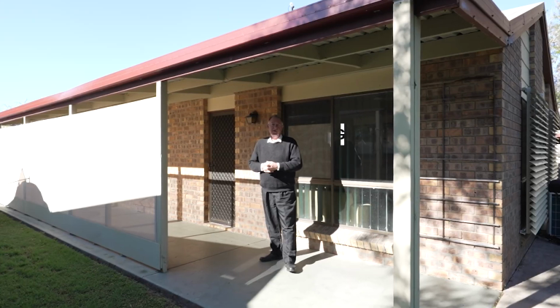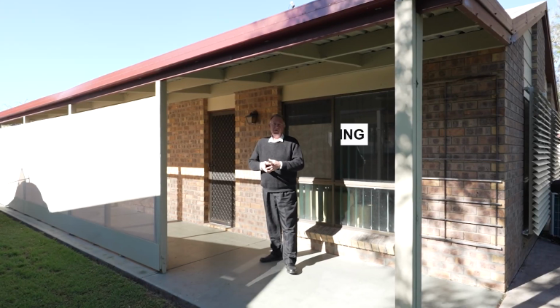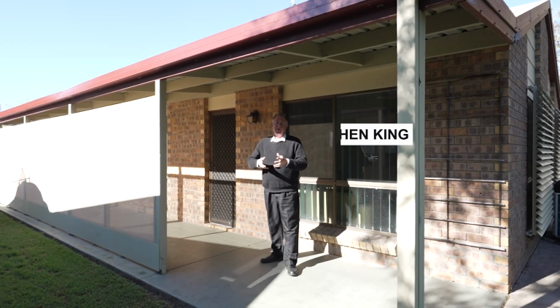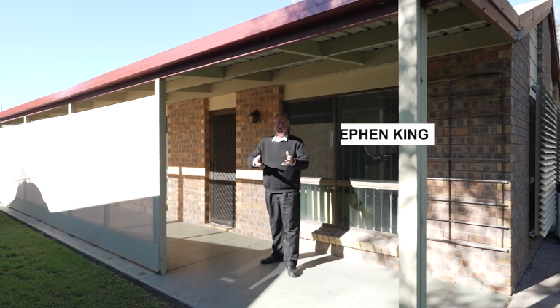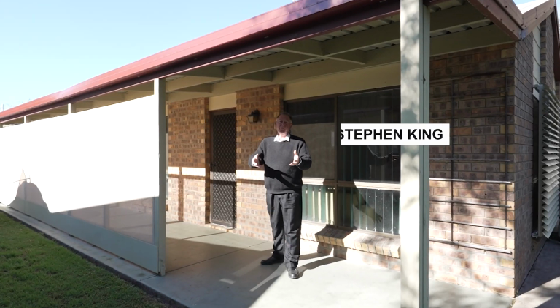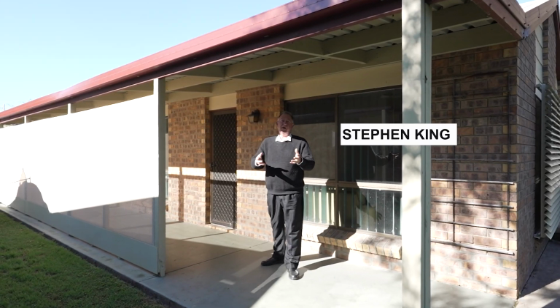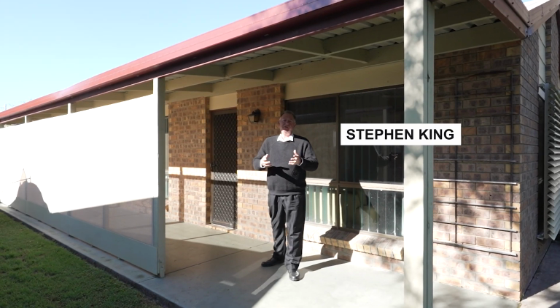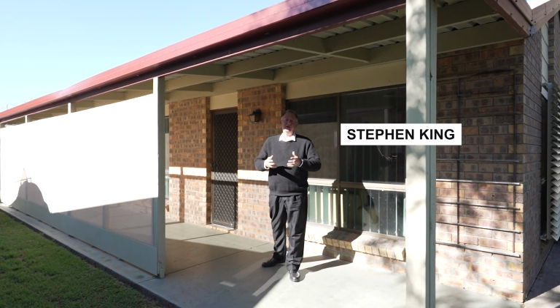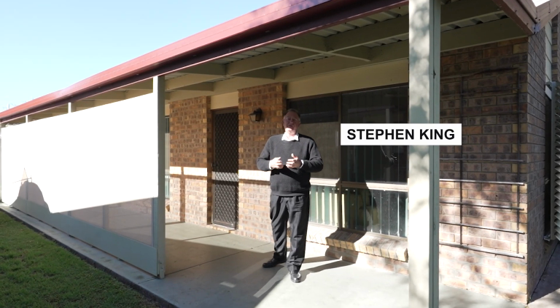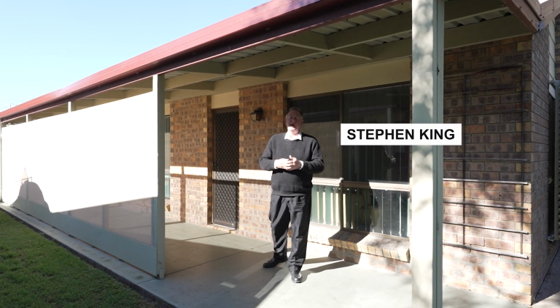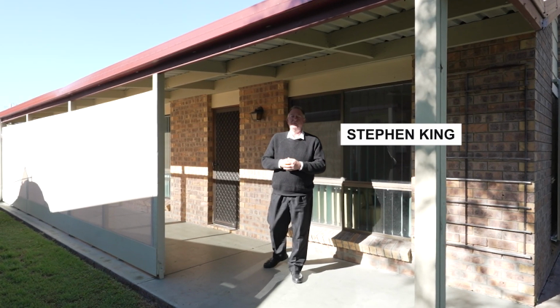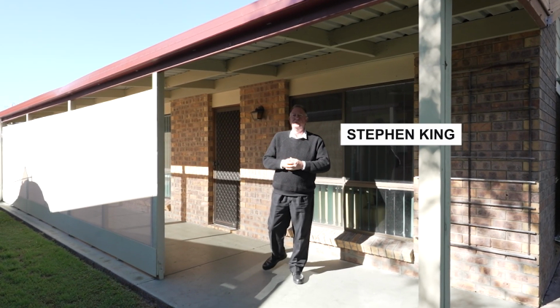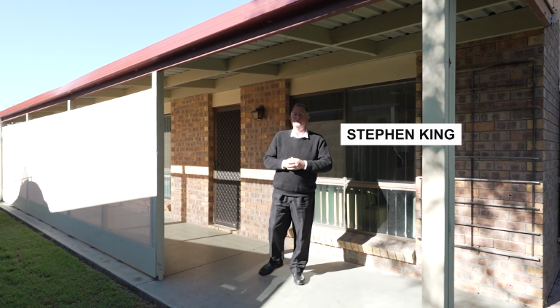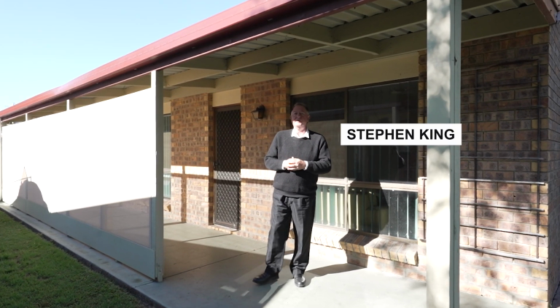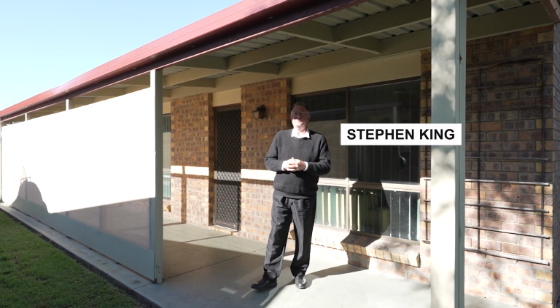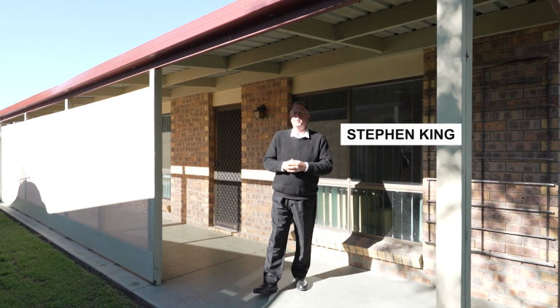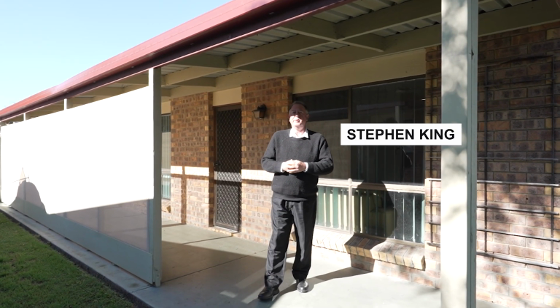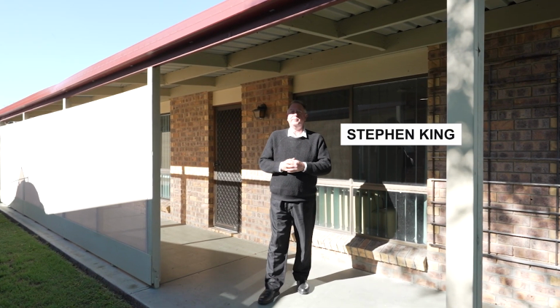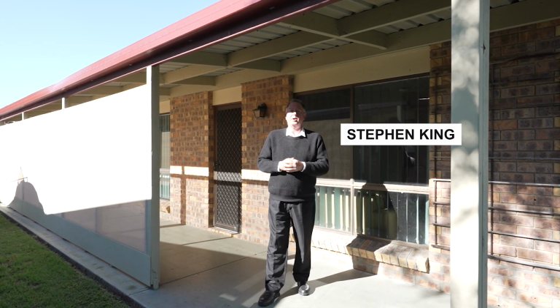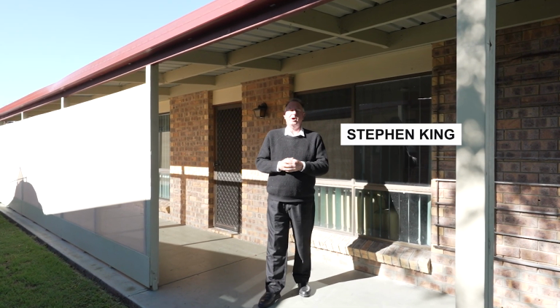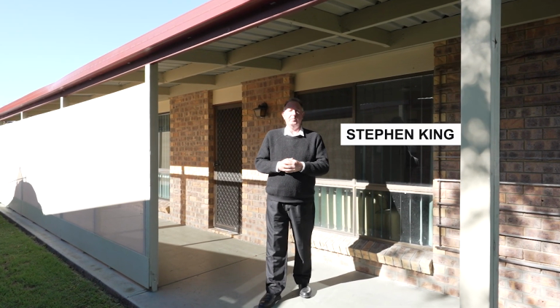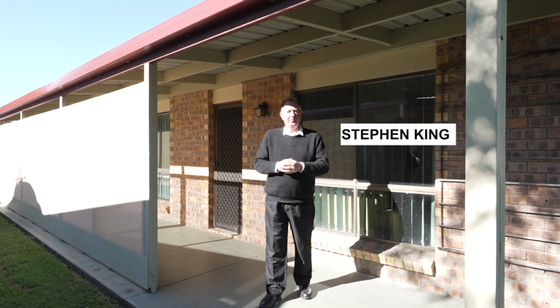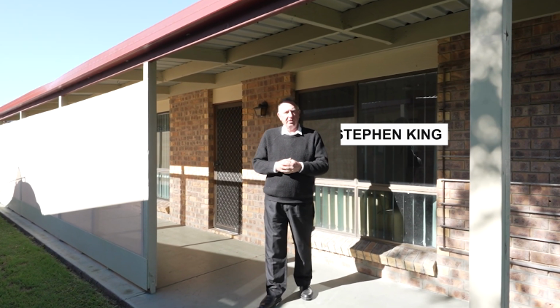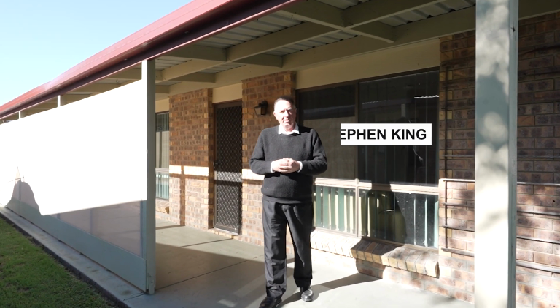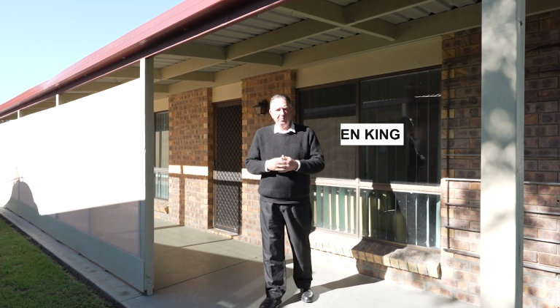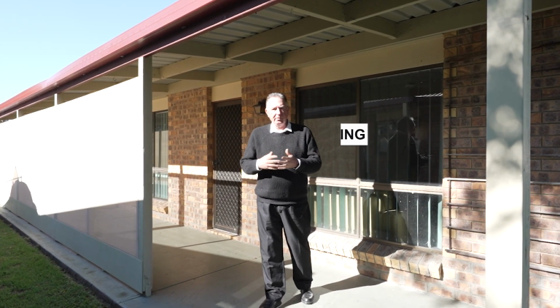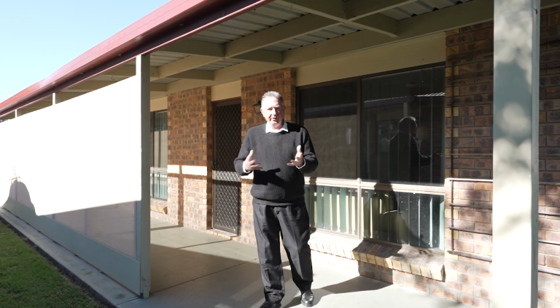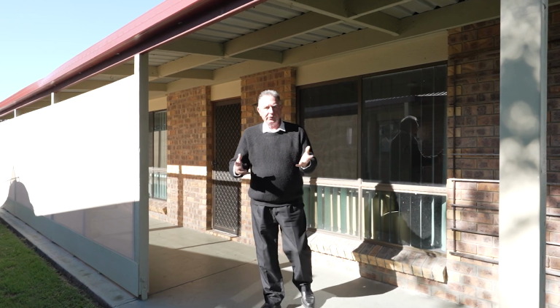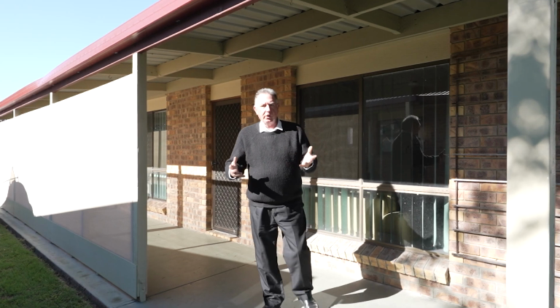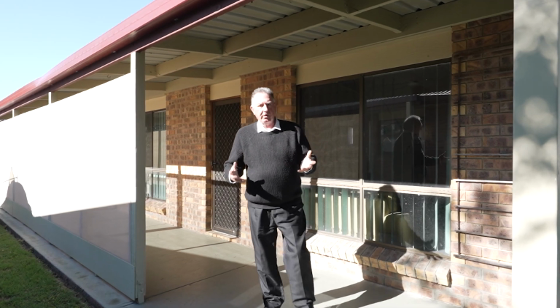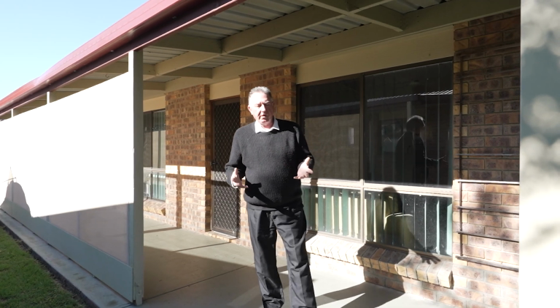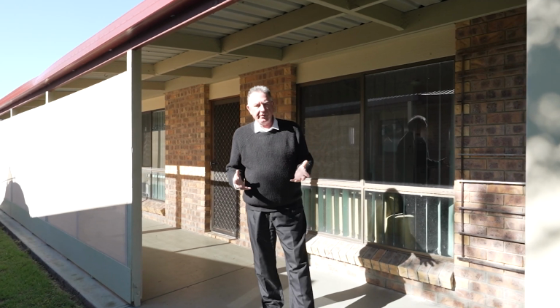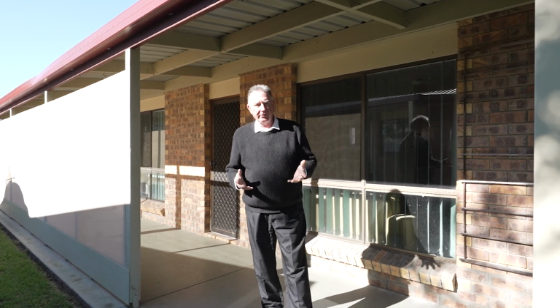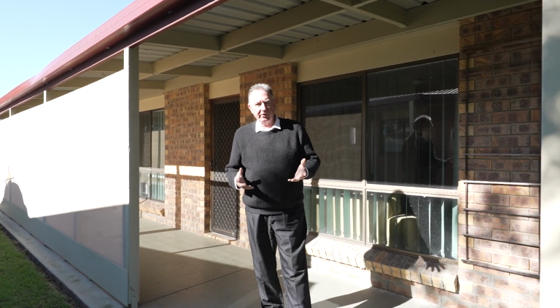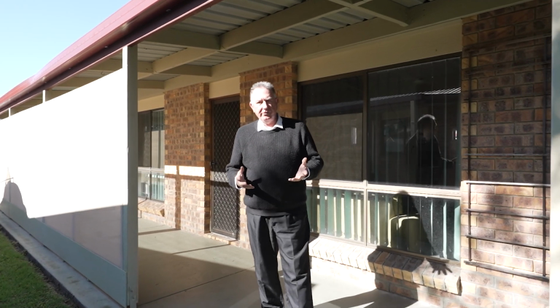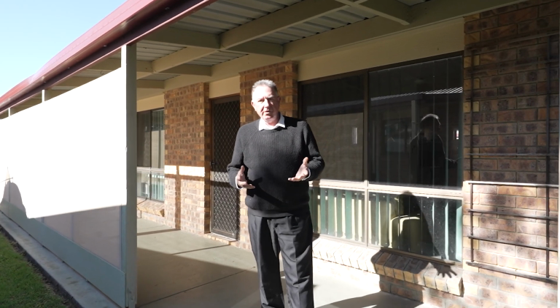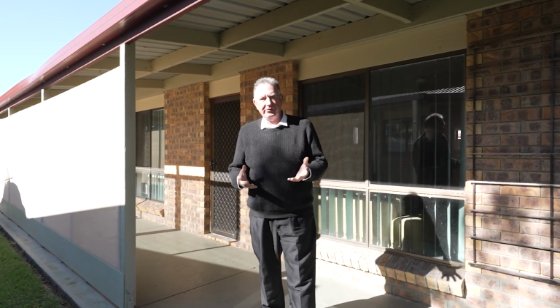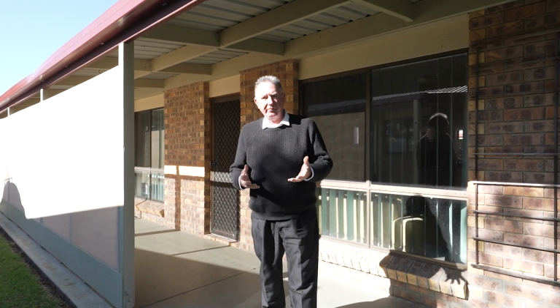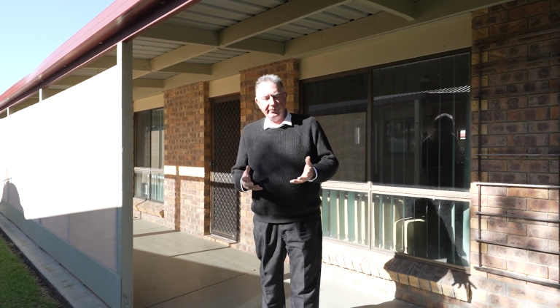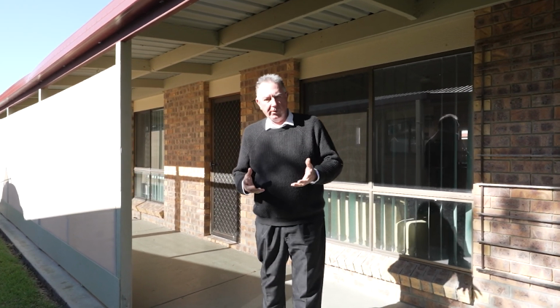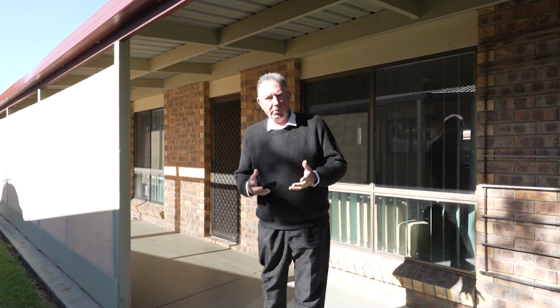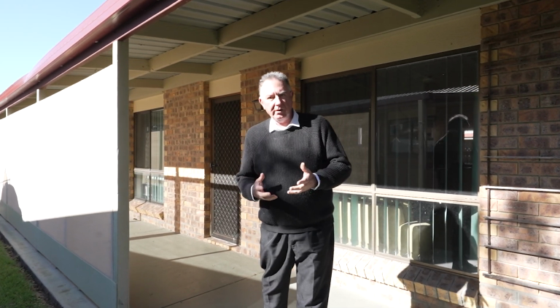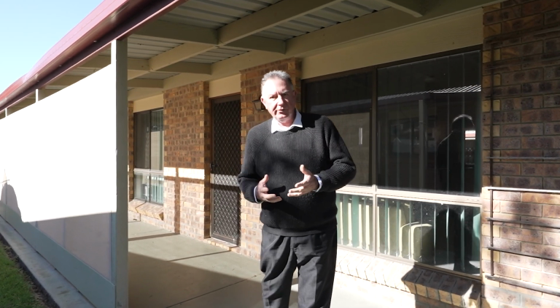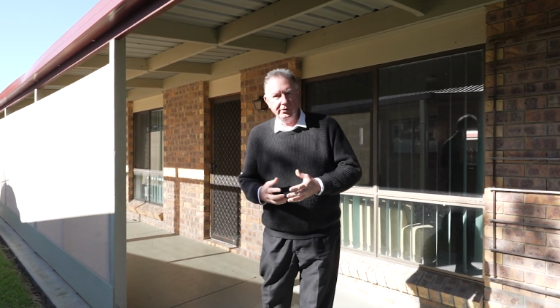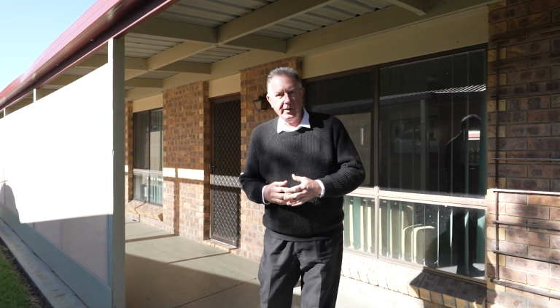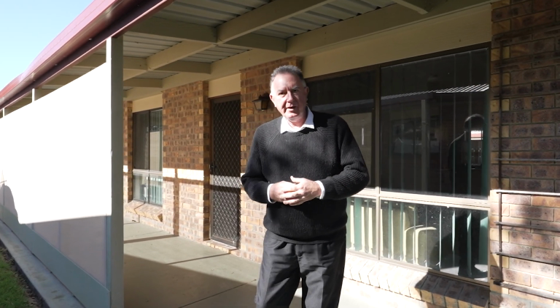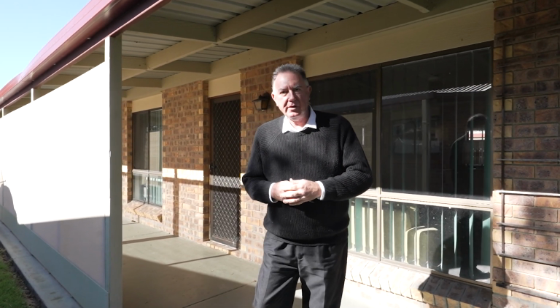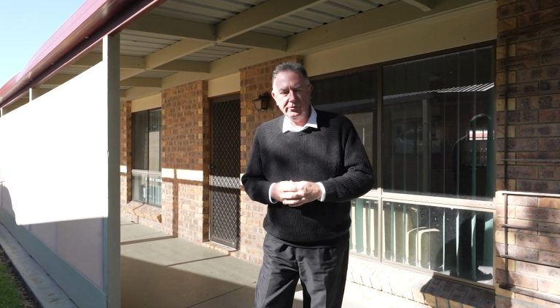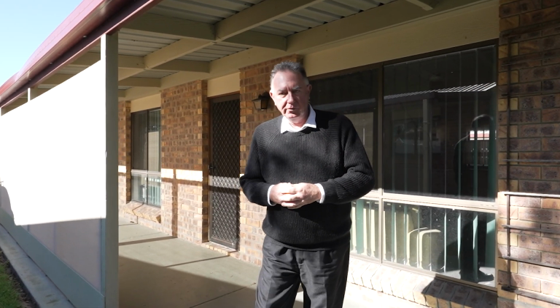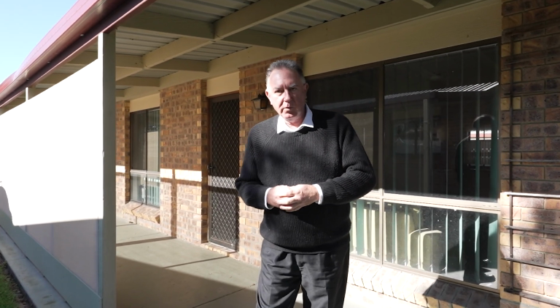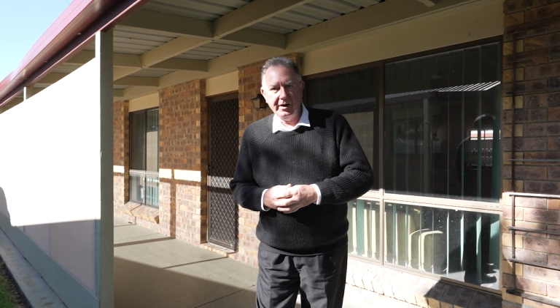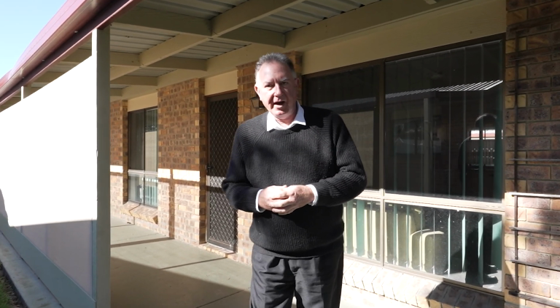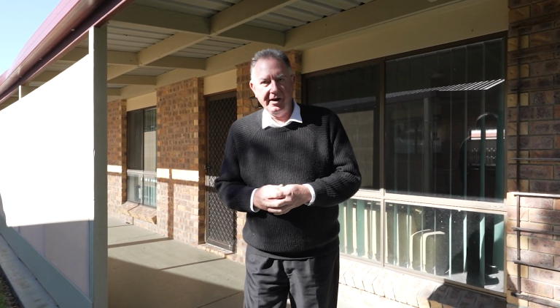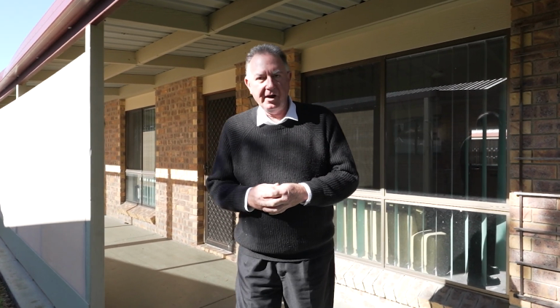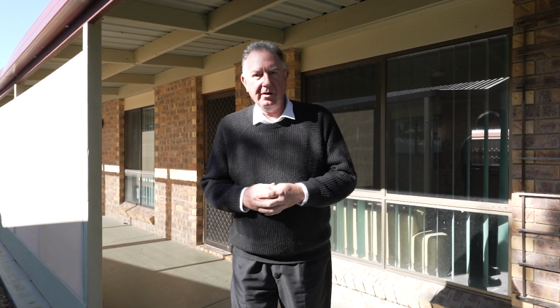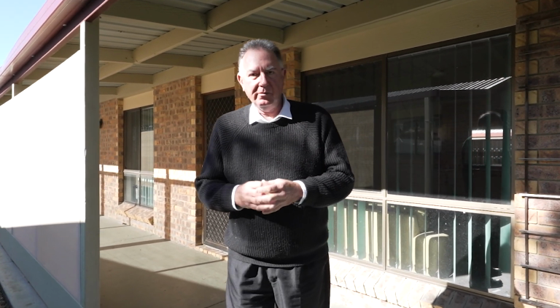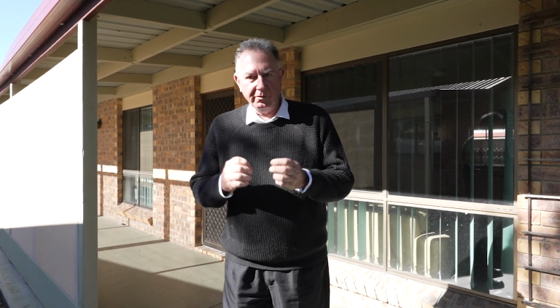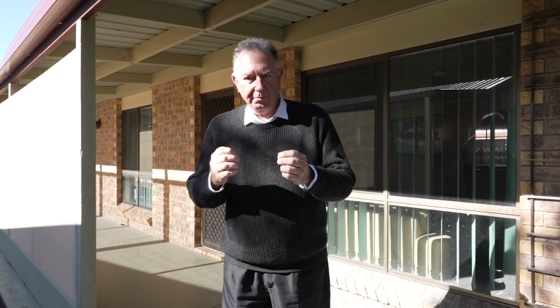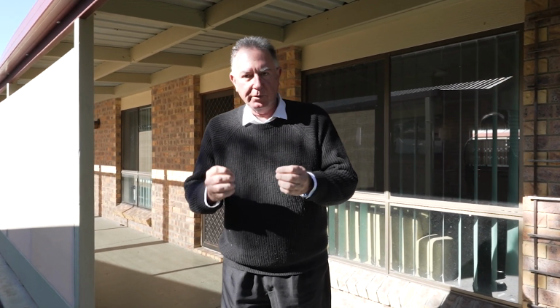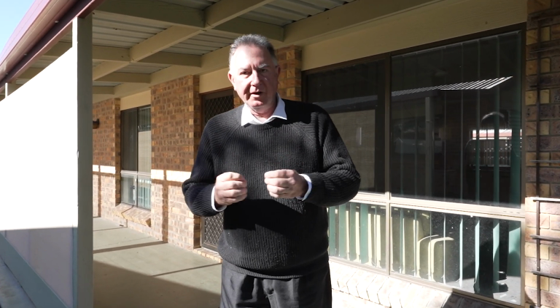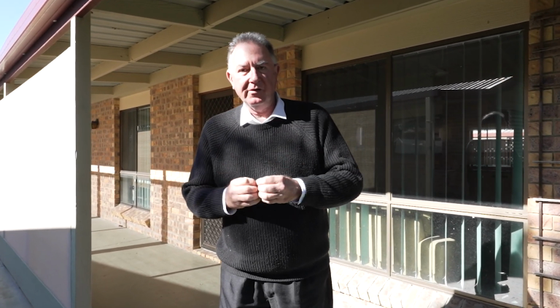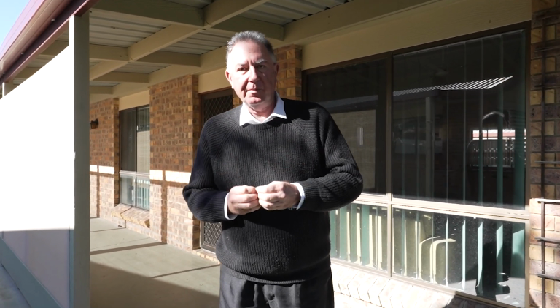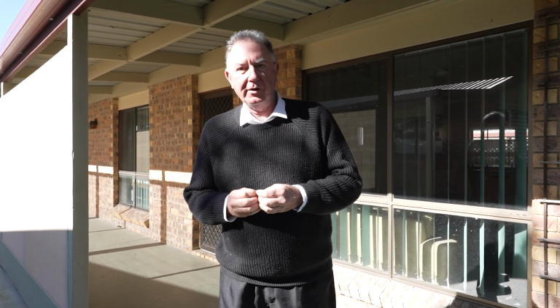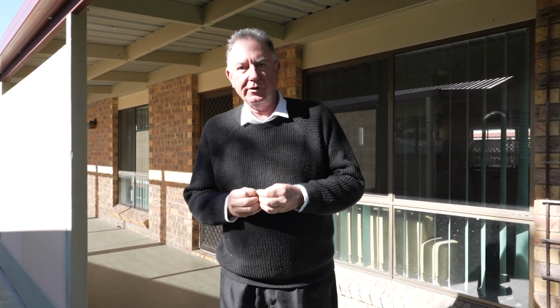Now that you've had a chance to have a look through this wonderful home, please call our office on 074 128 2188 to book an inspection.